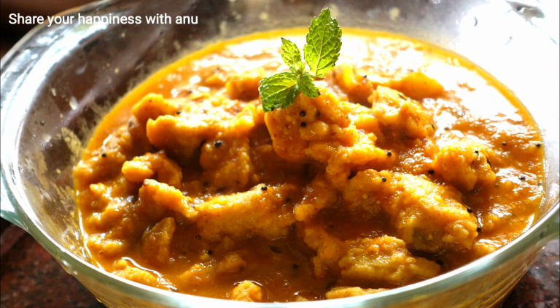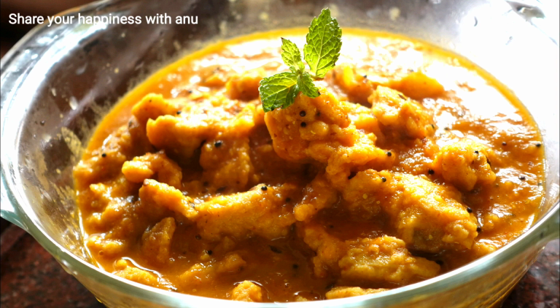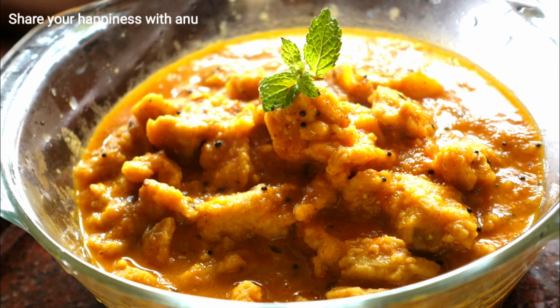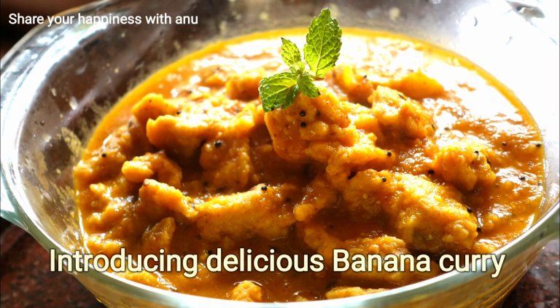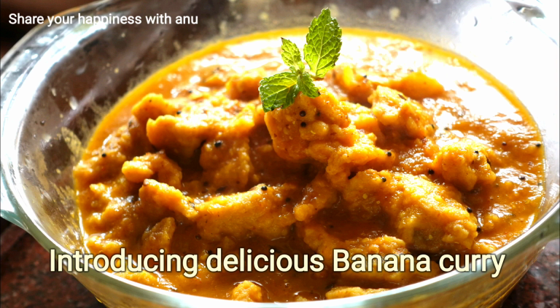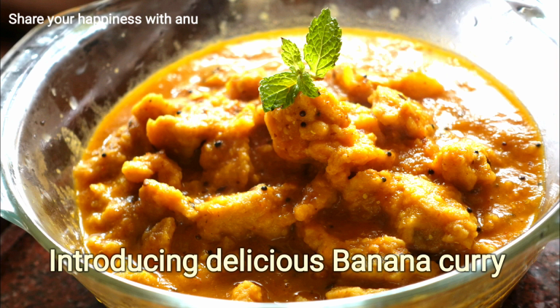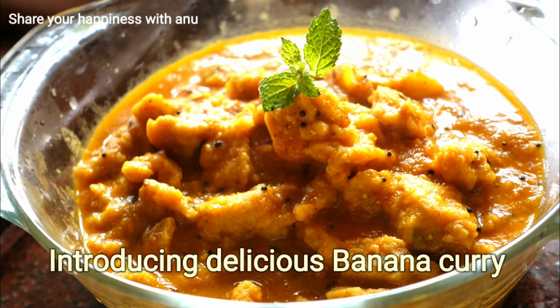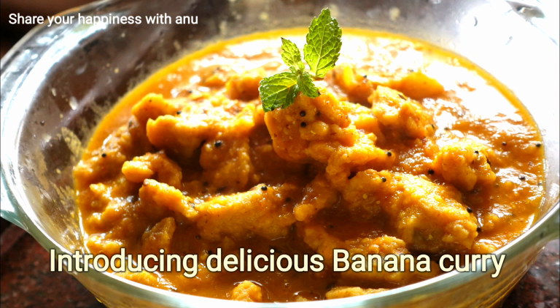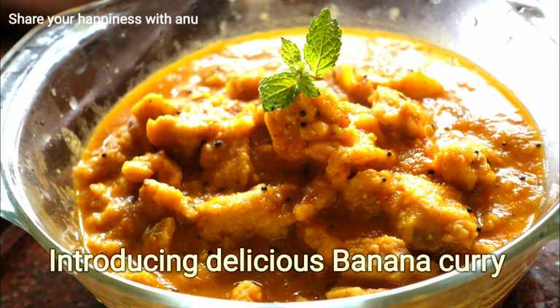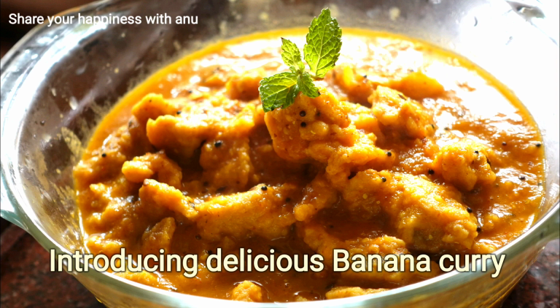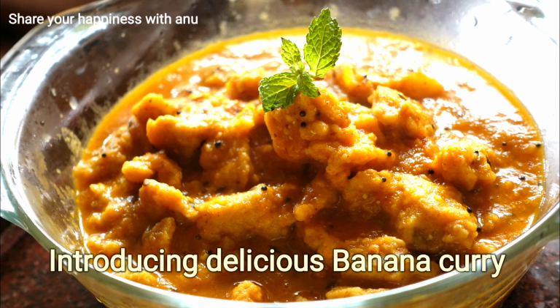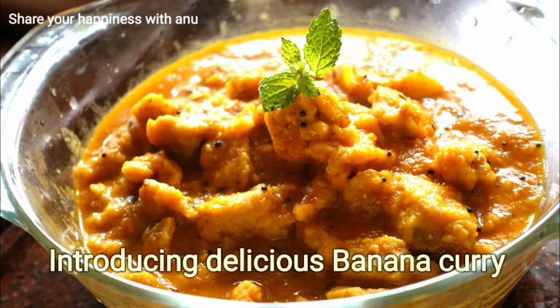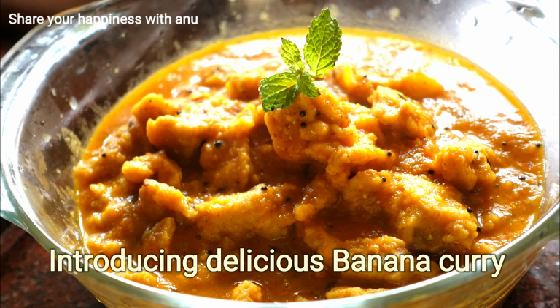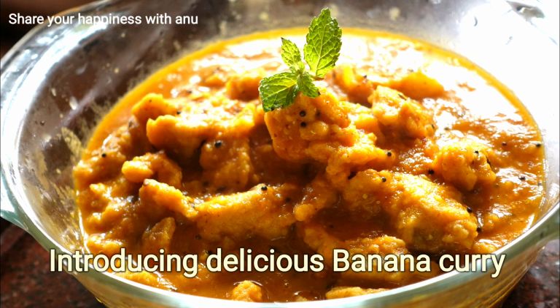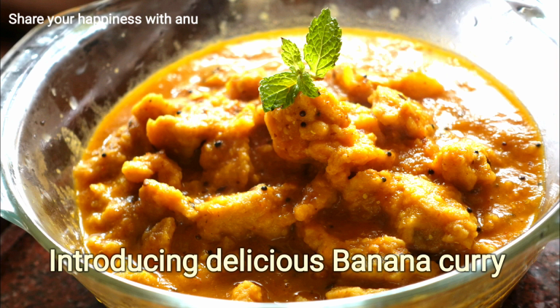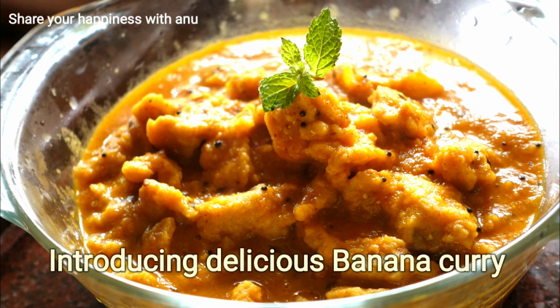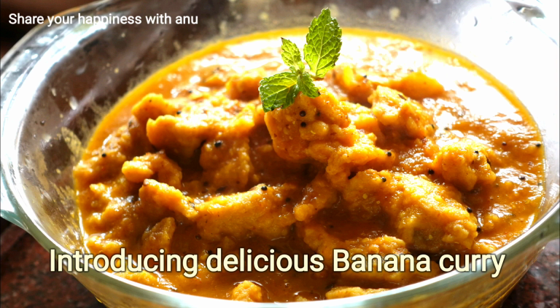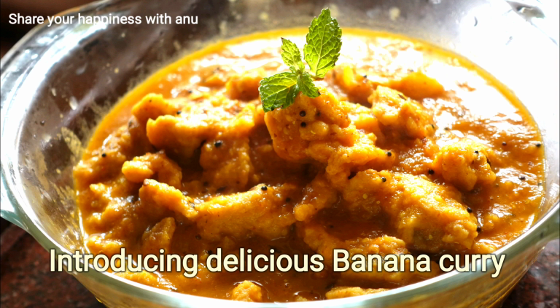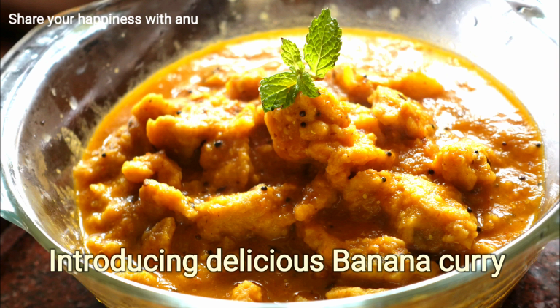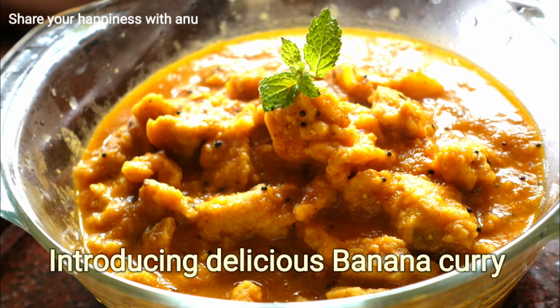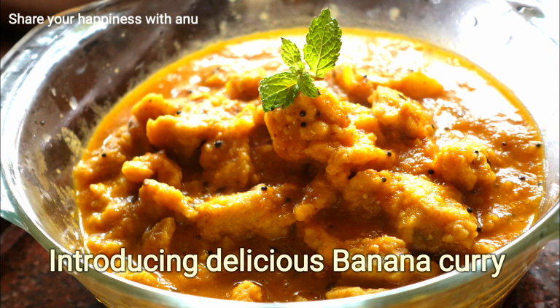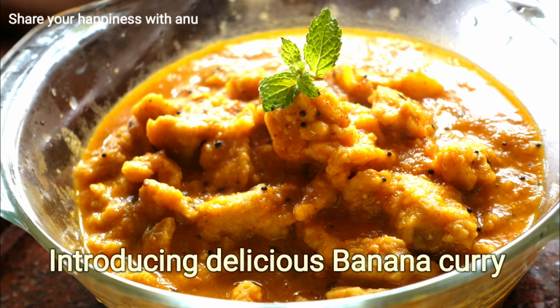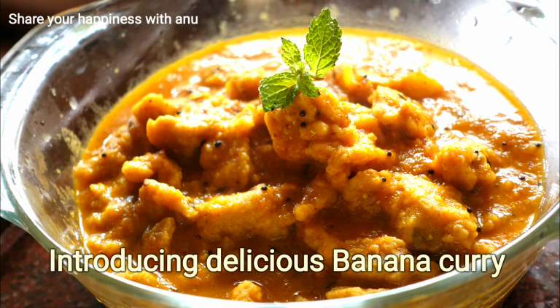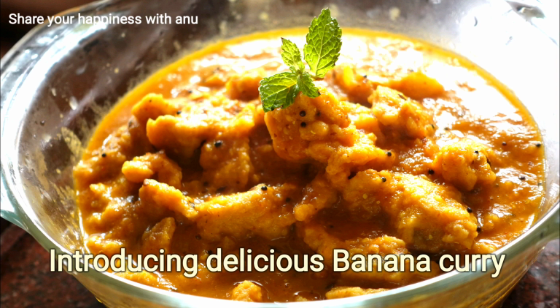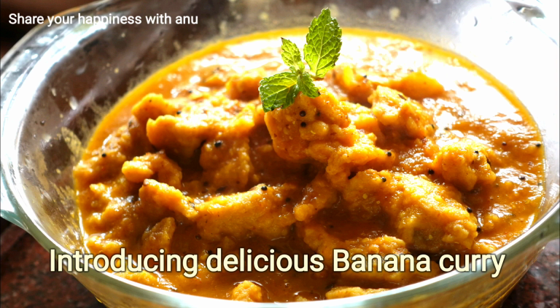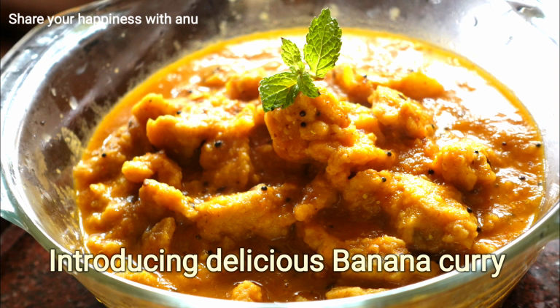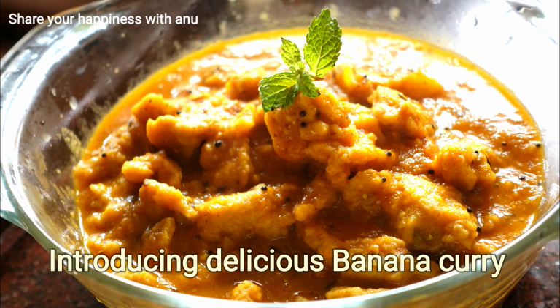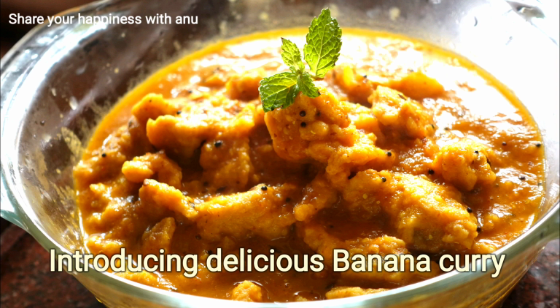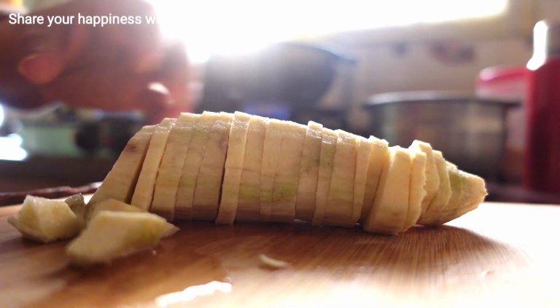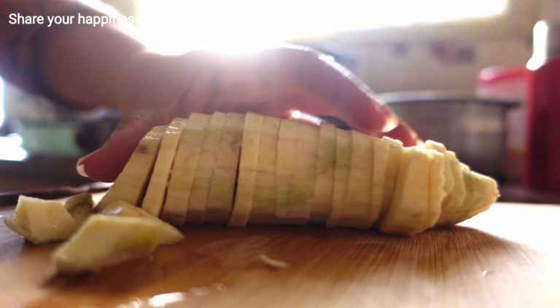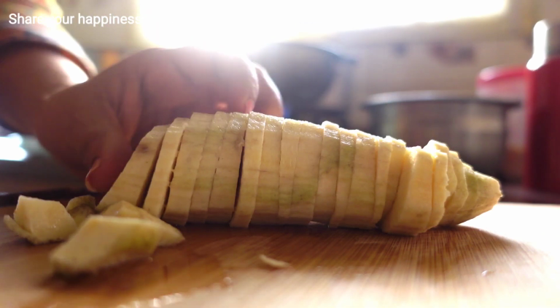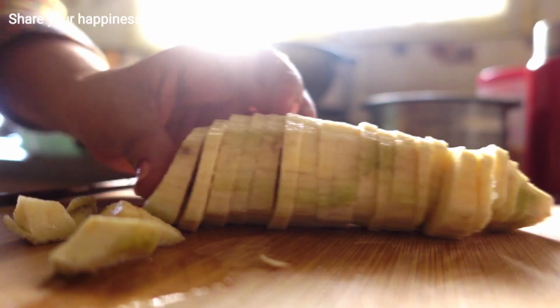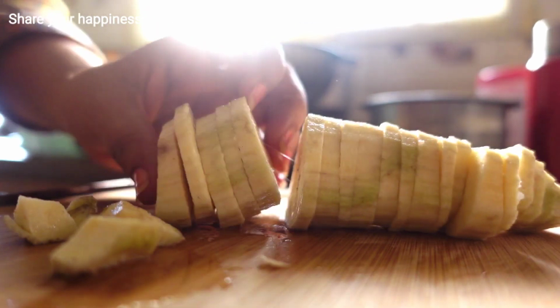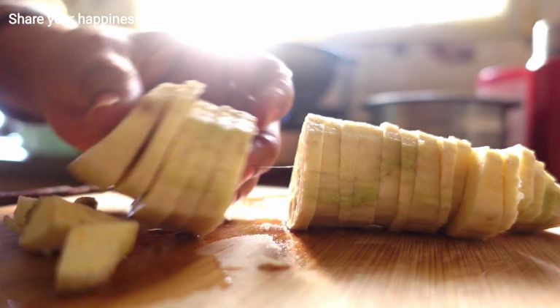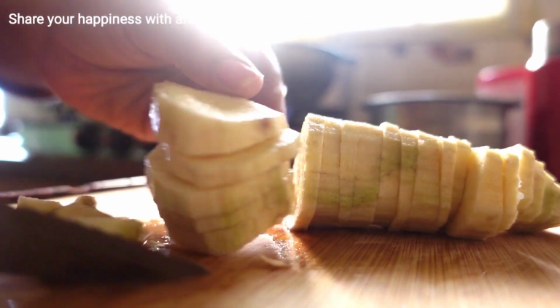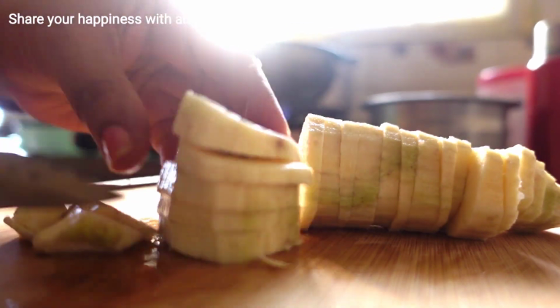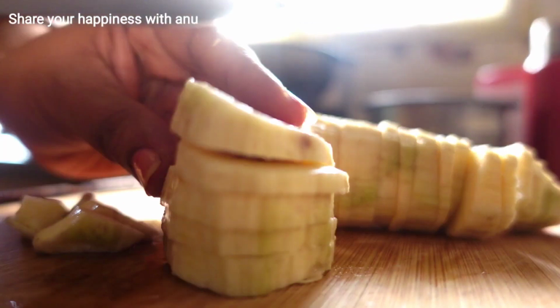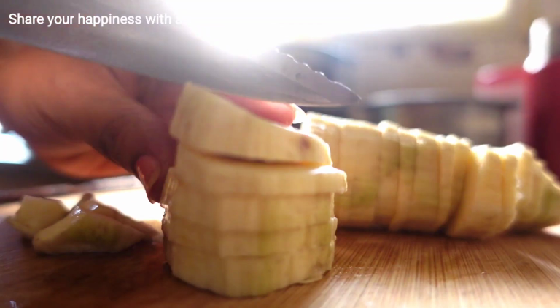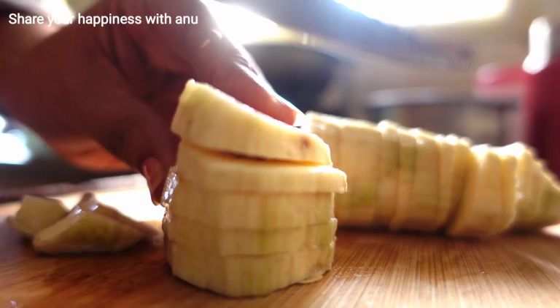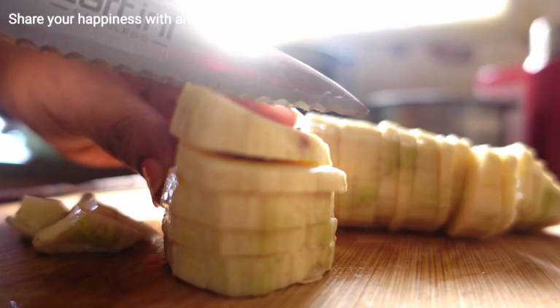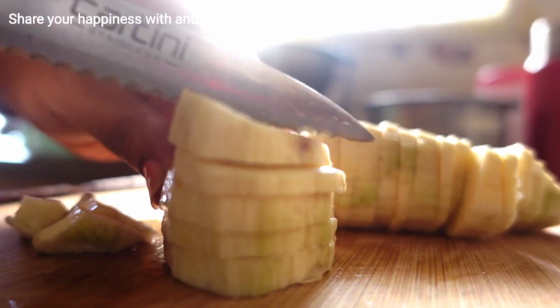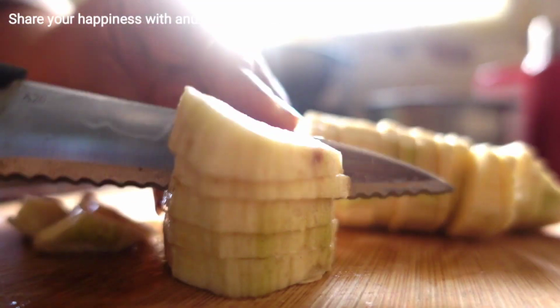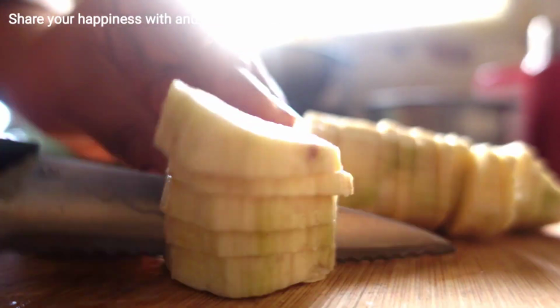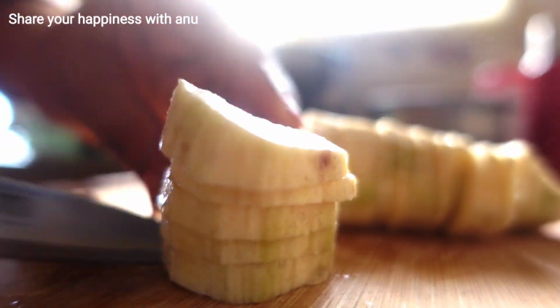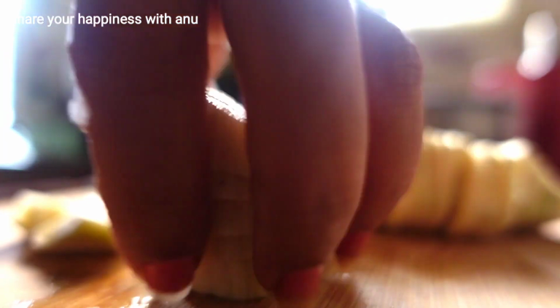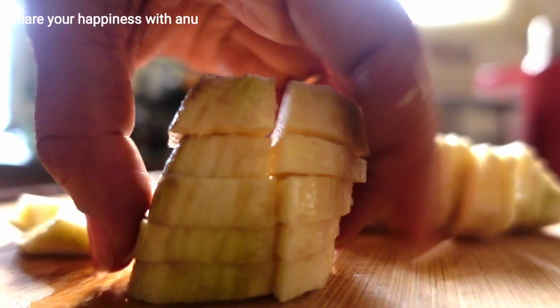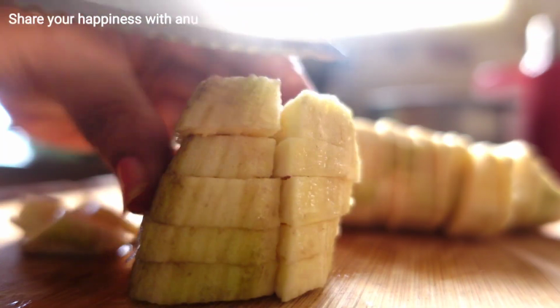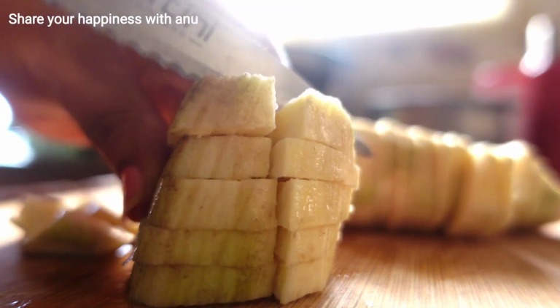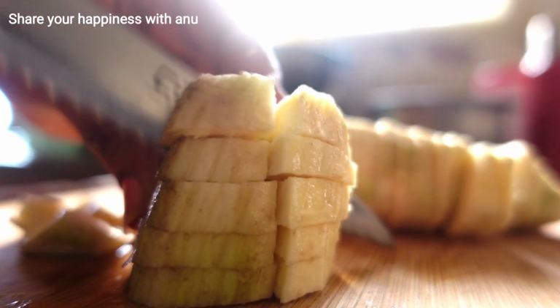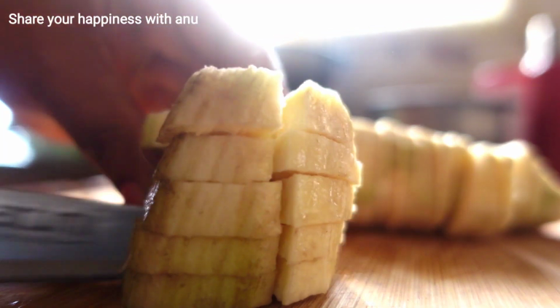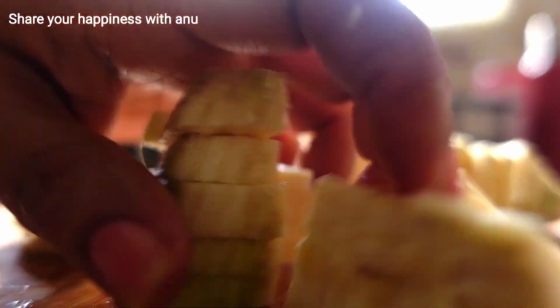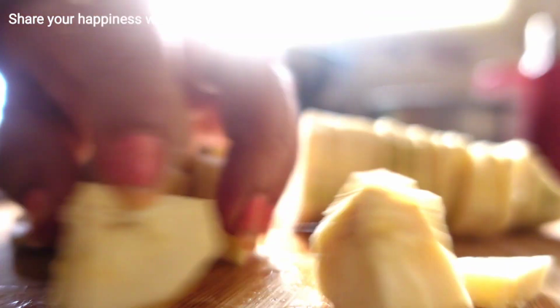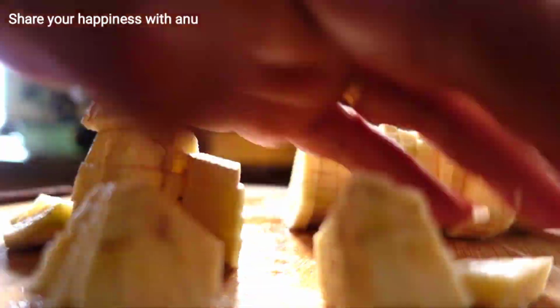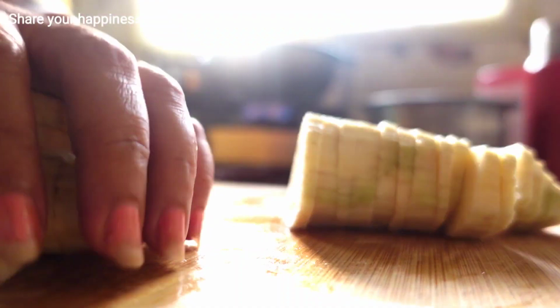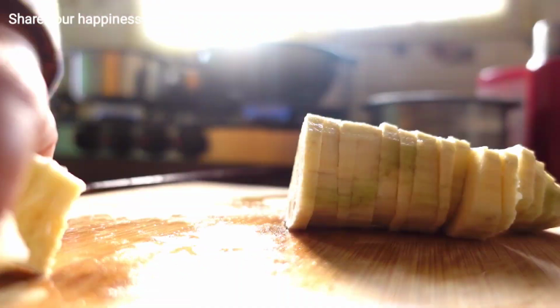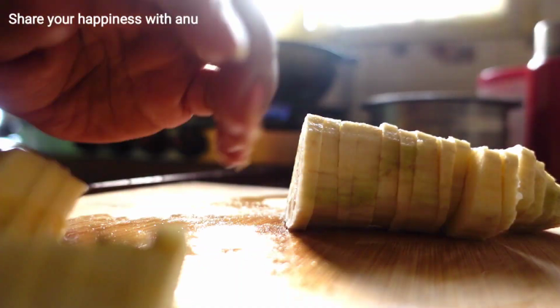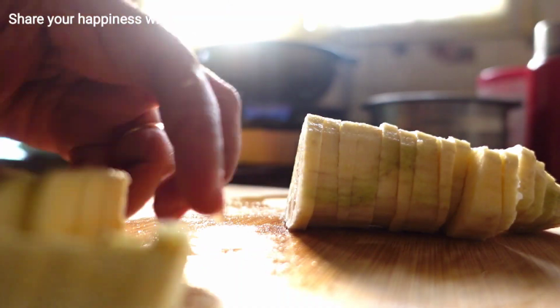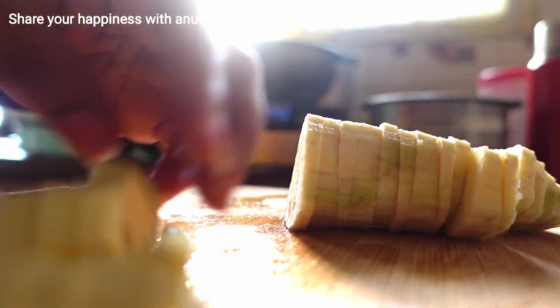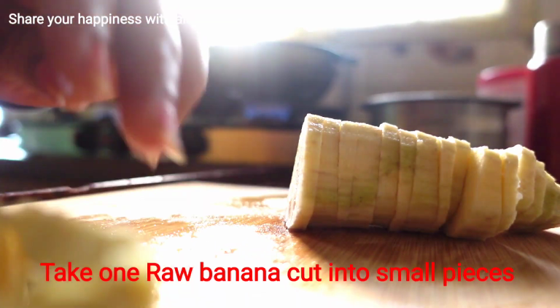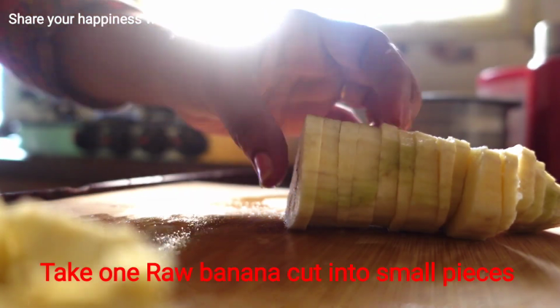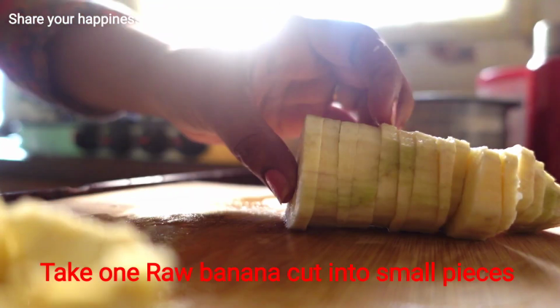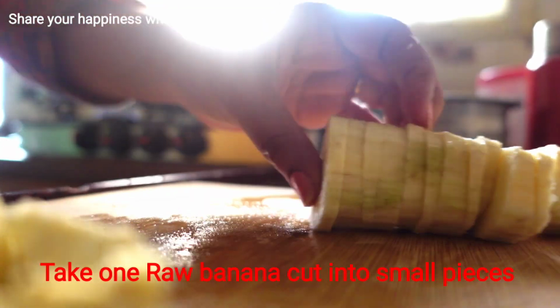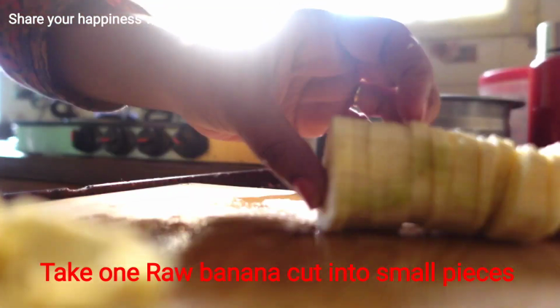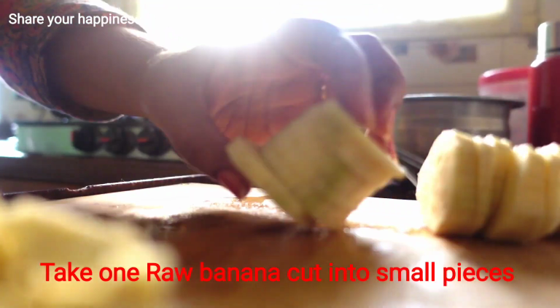Hello everyone! Welcome to Share Your Happiness with Anu. This day, I am going to make the UP style dish from Bihar.